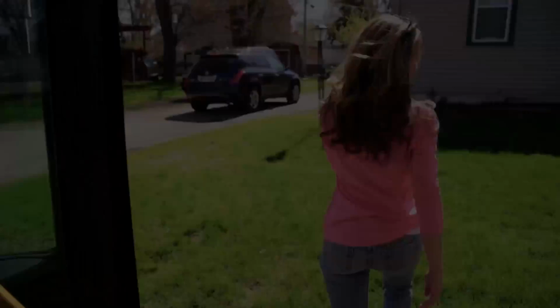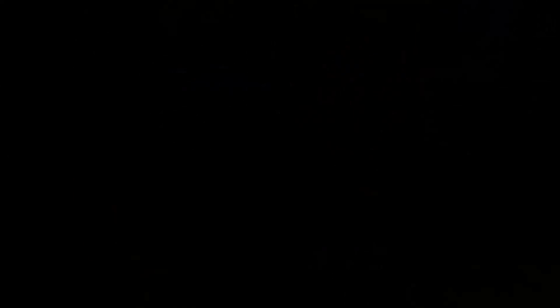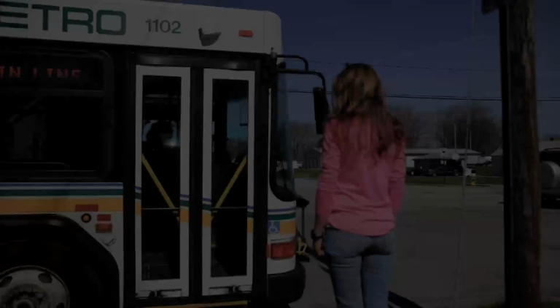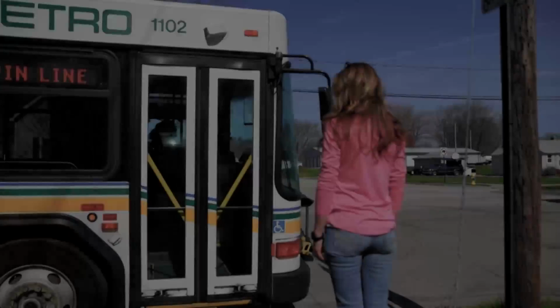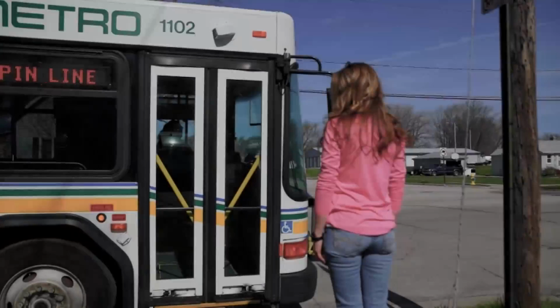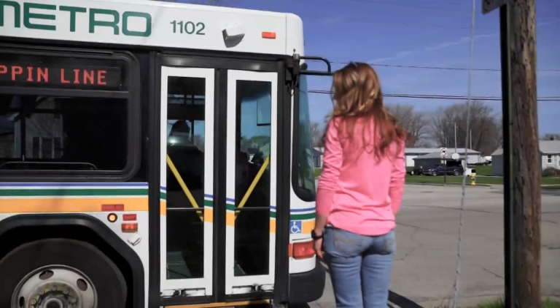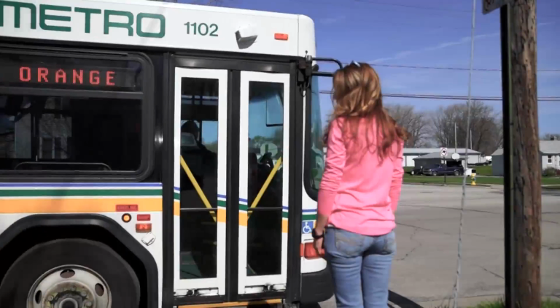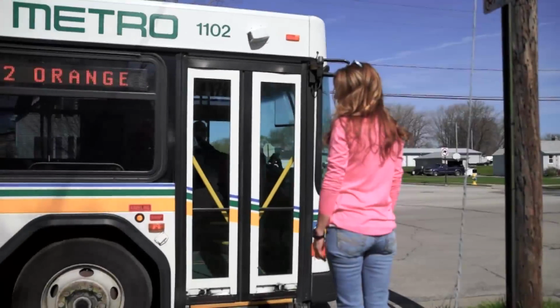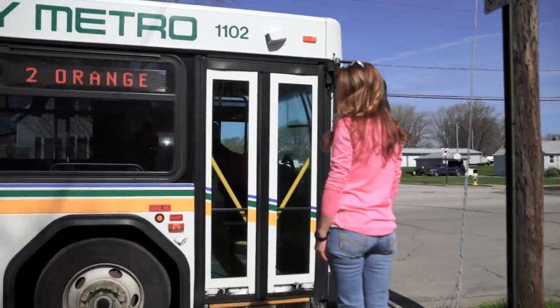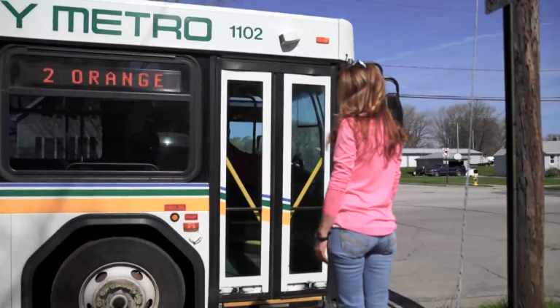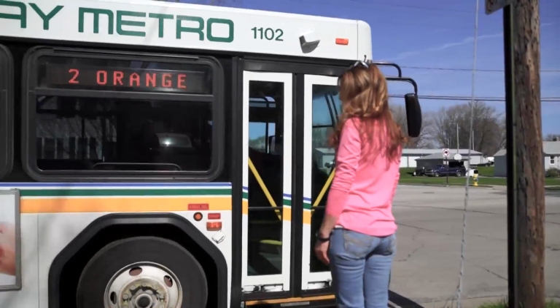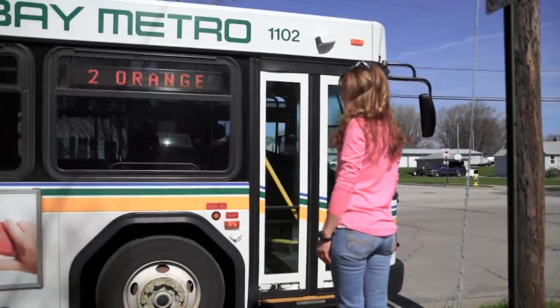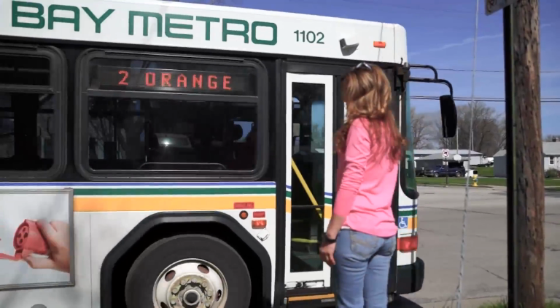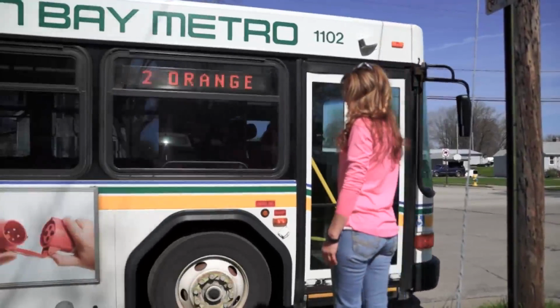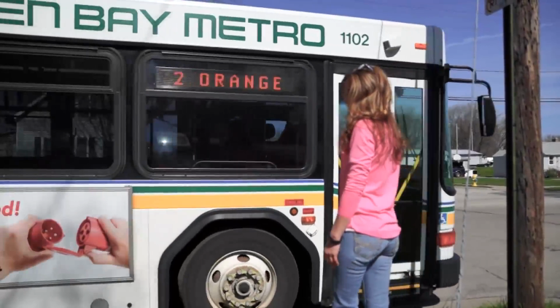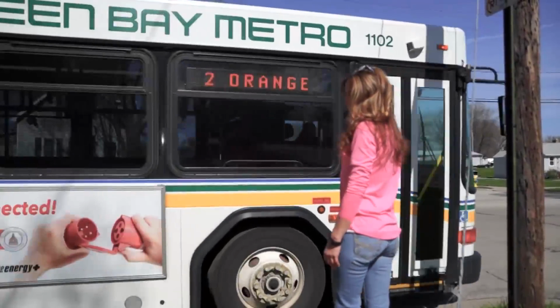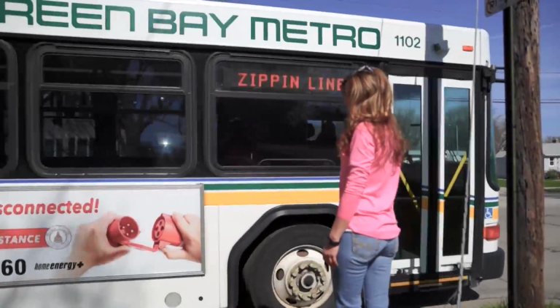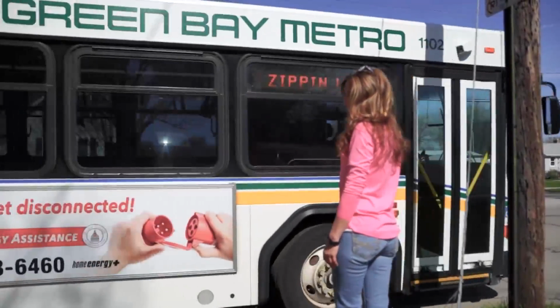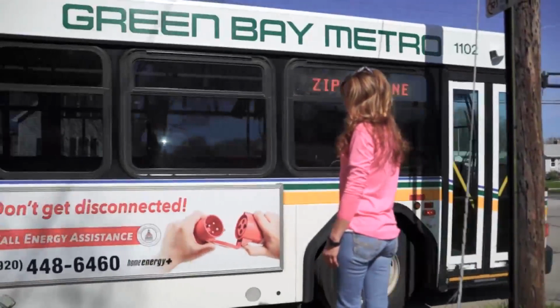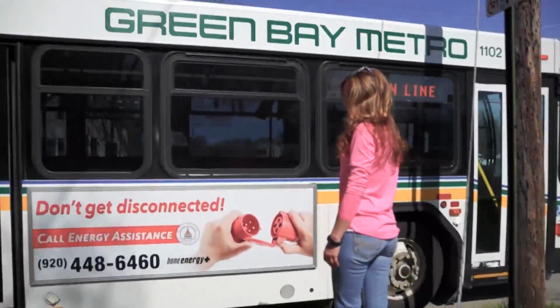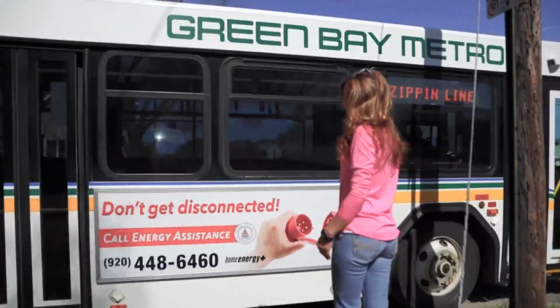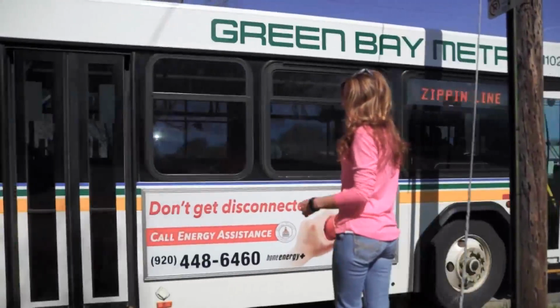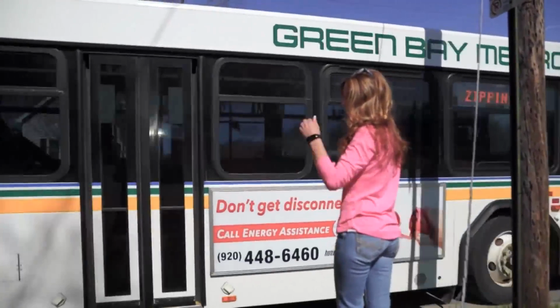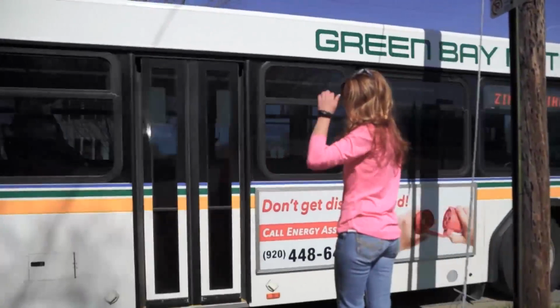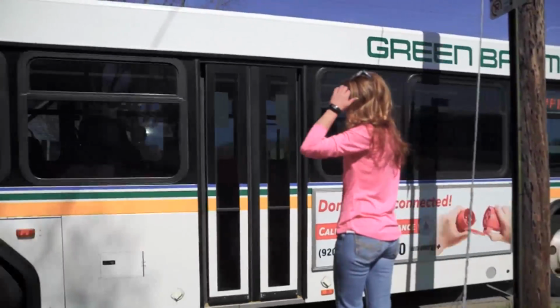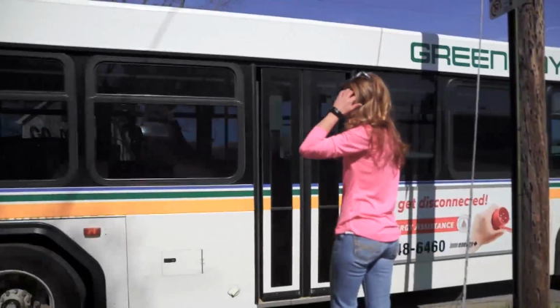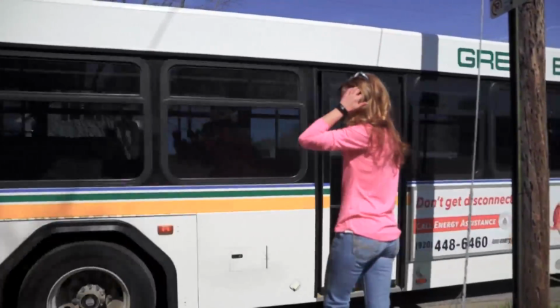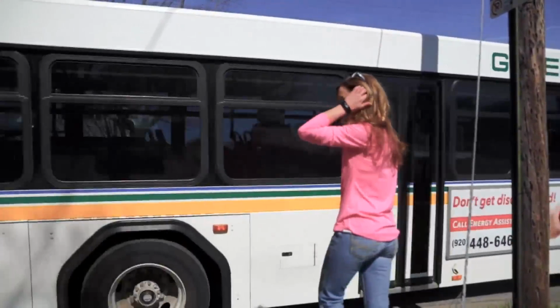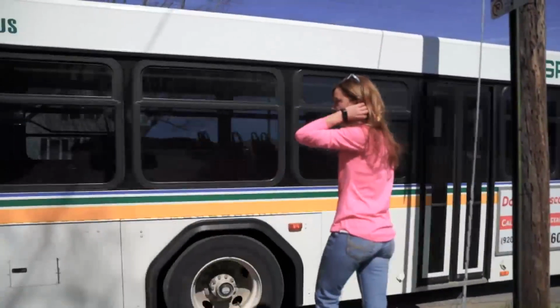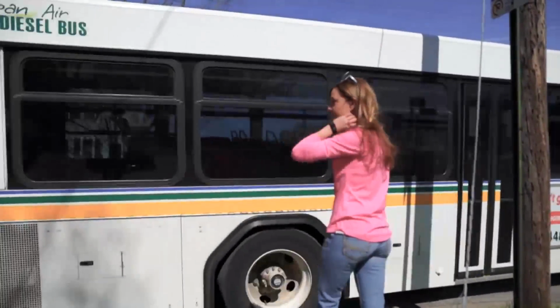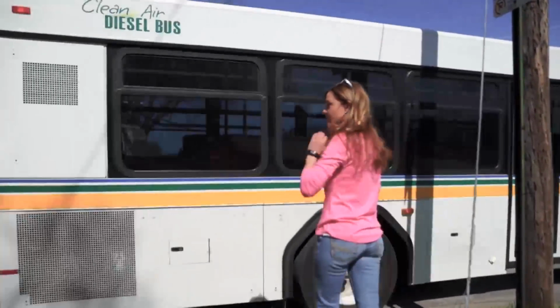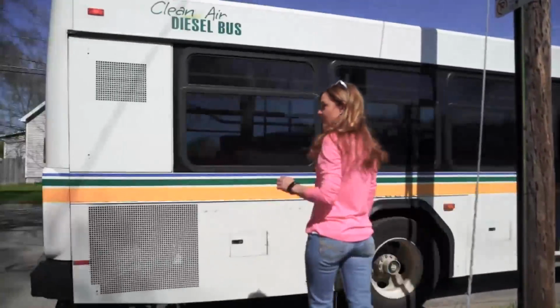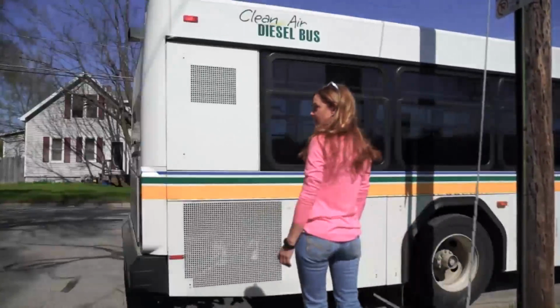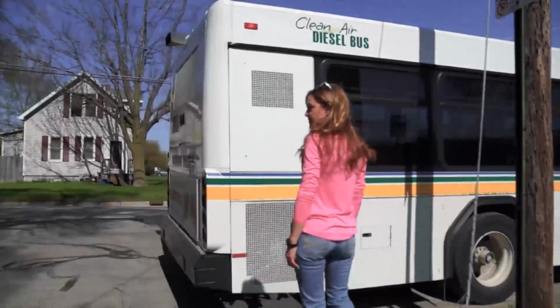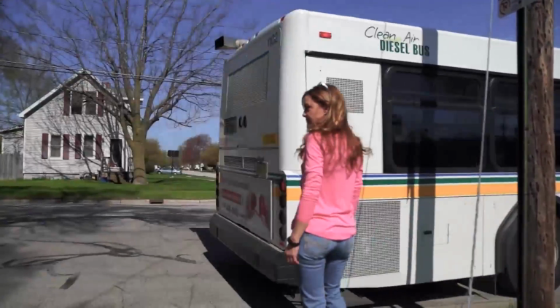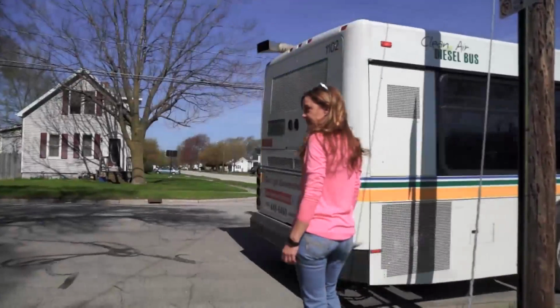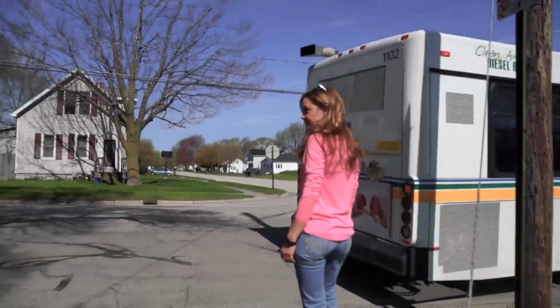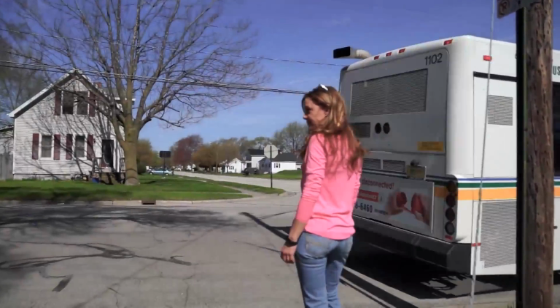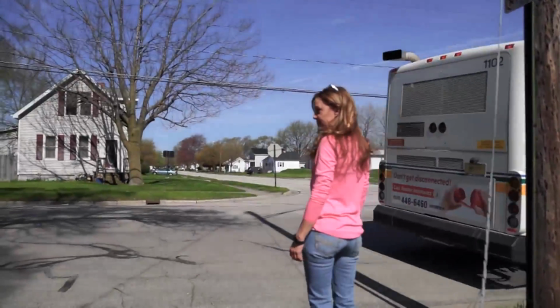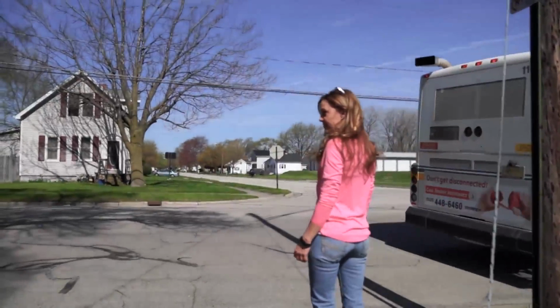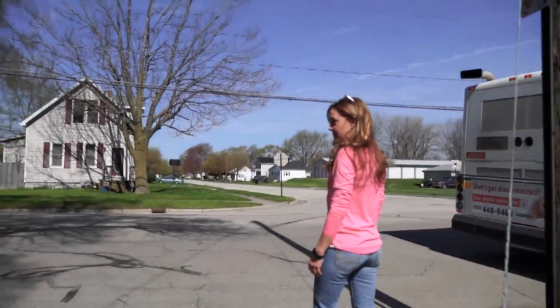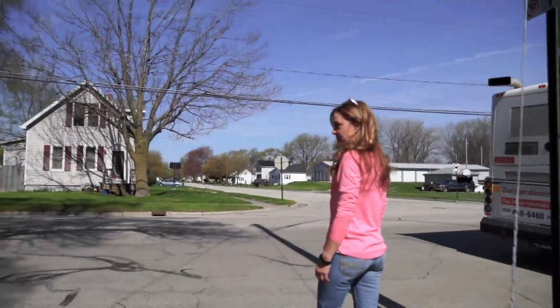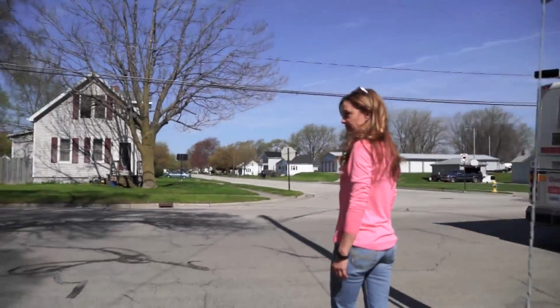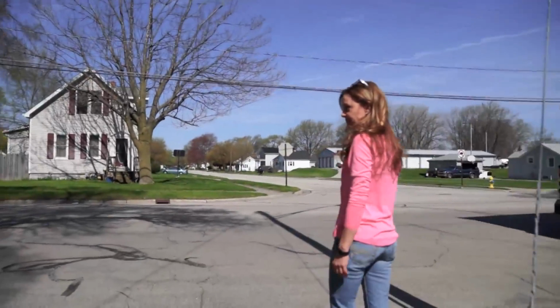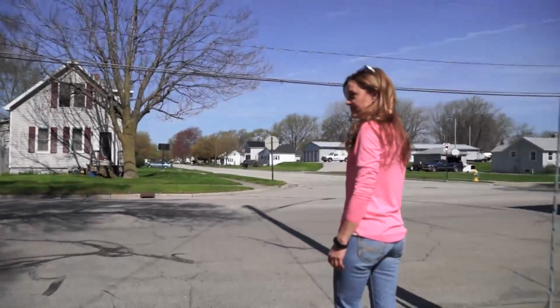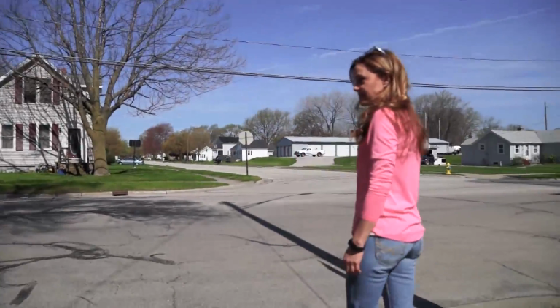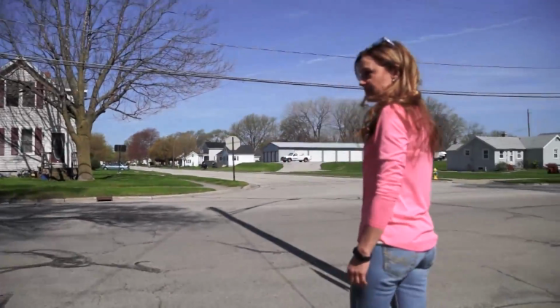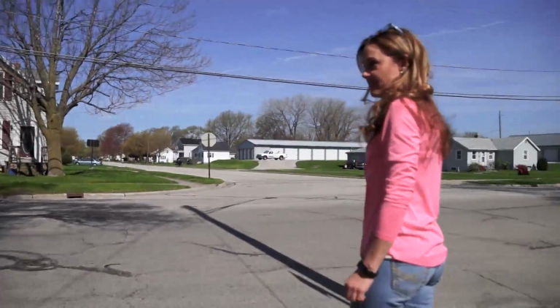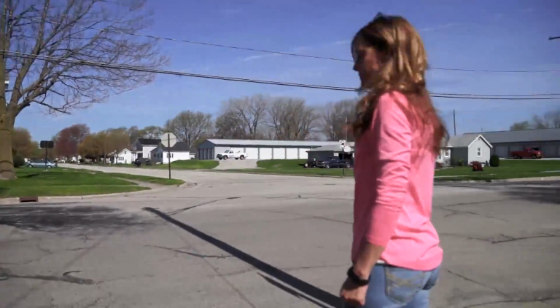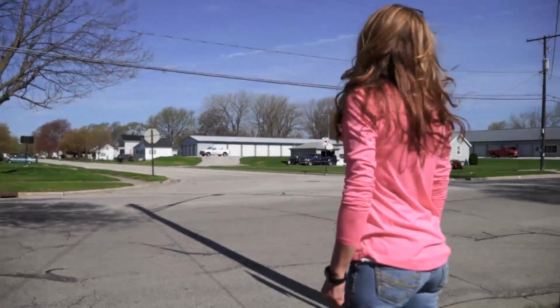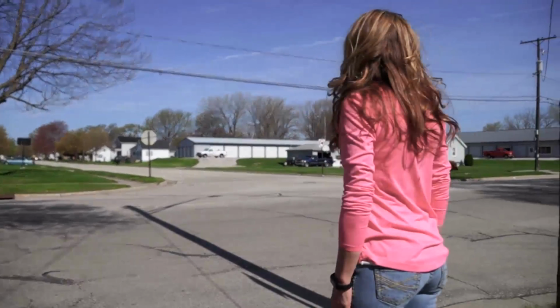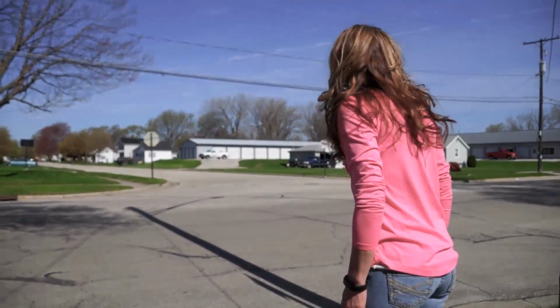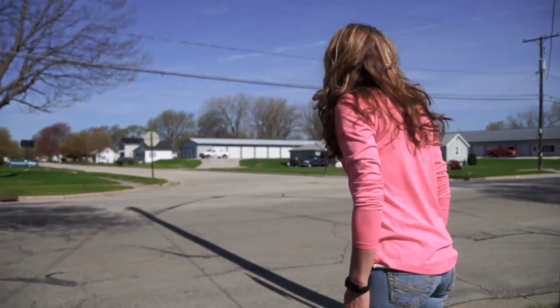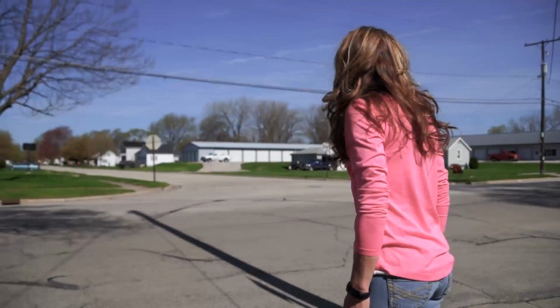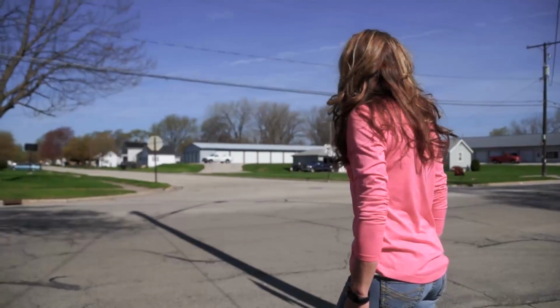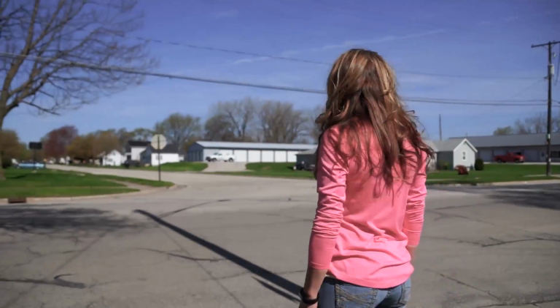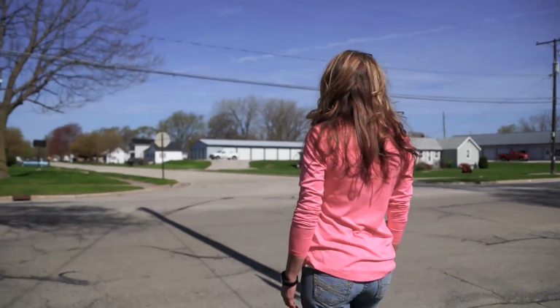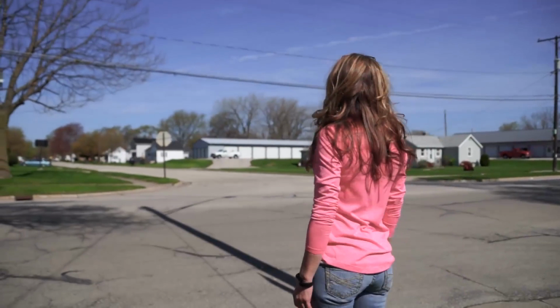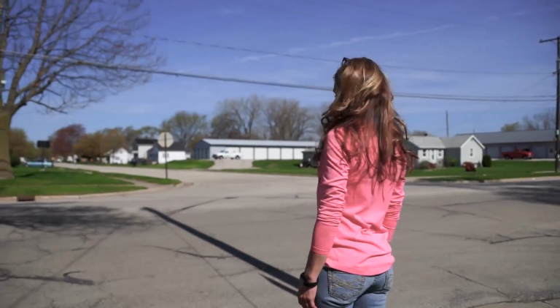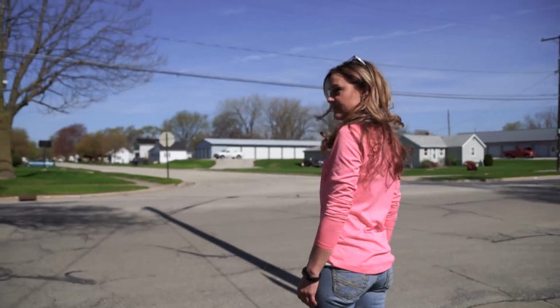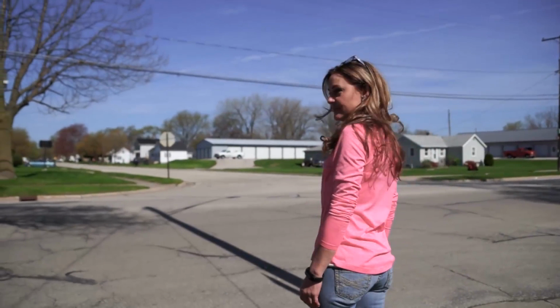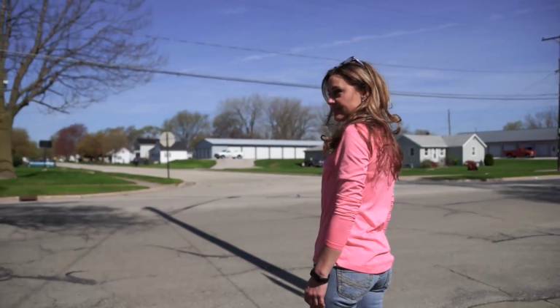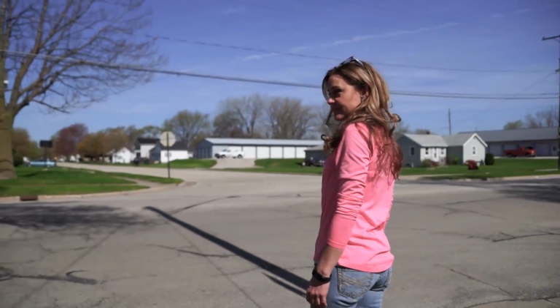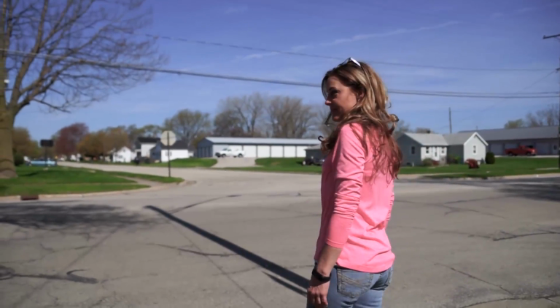After you exit, wait for the bus to depart before crossing the street. Do not cross in front of the bus.